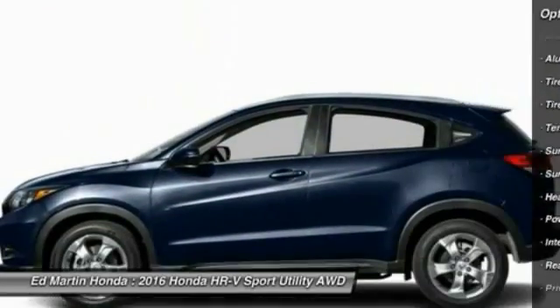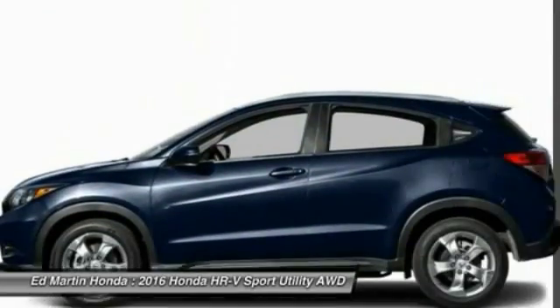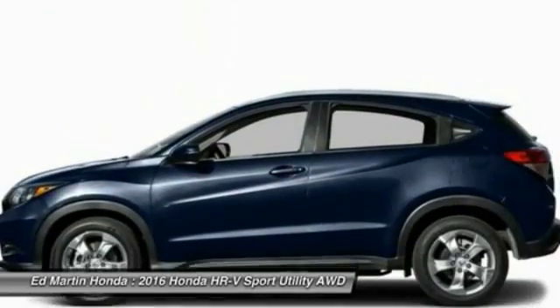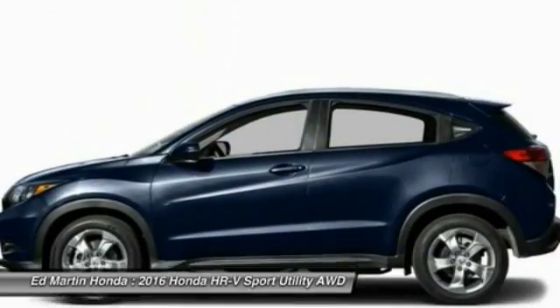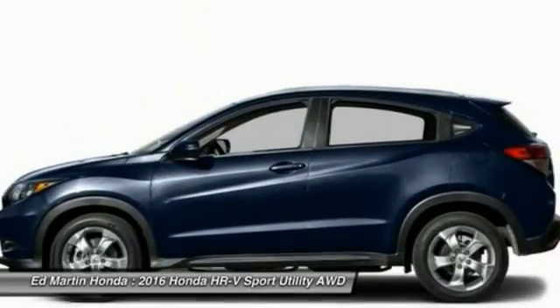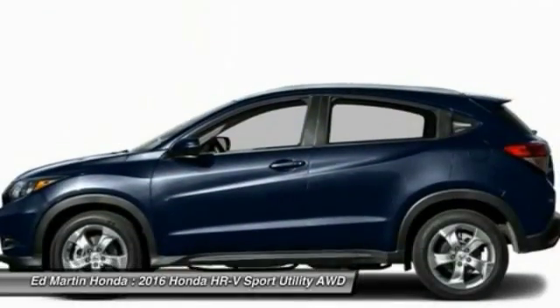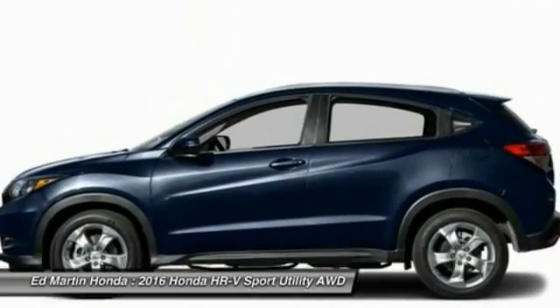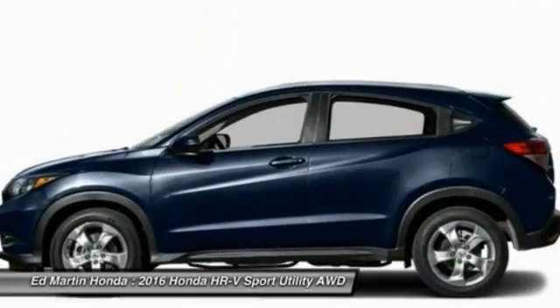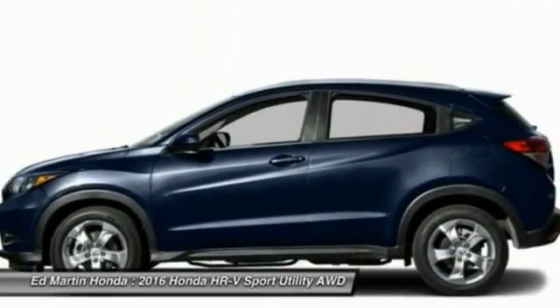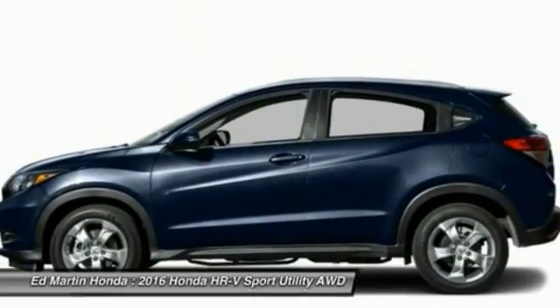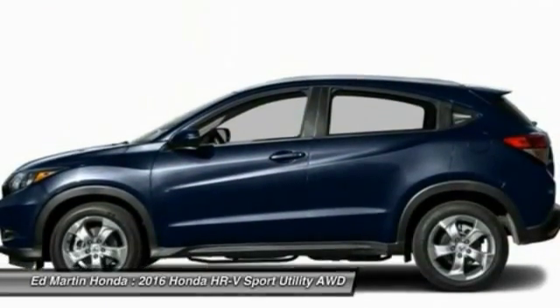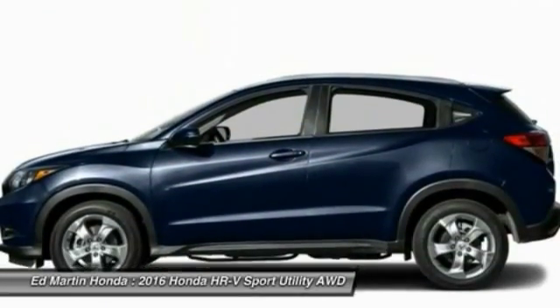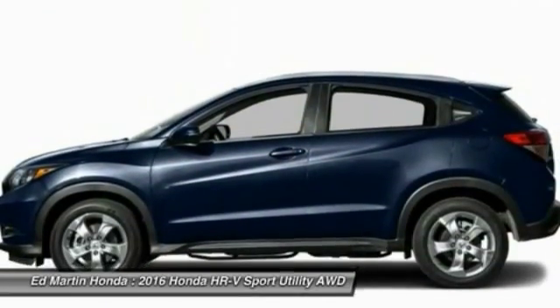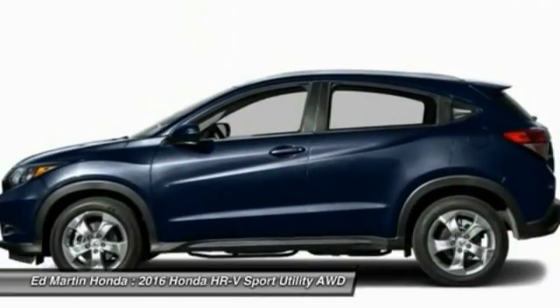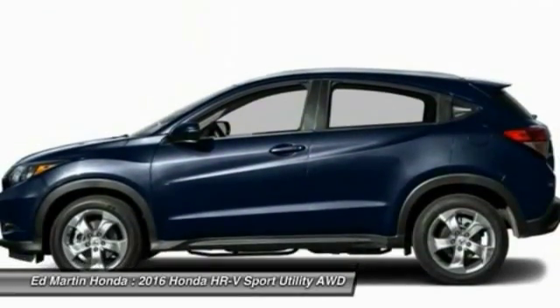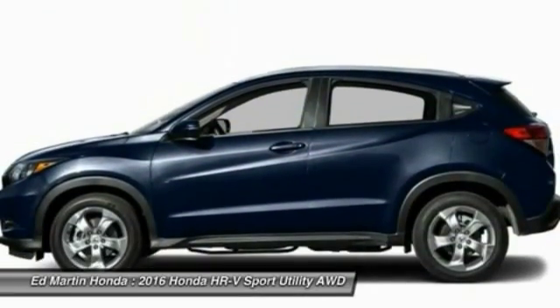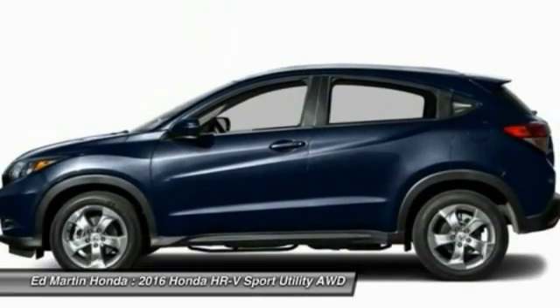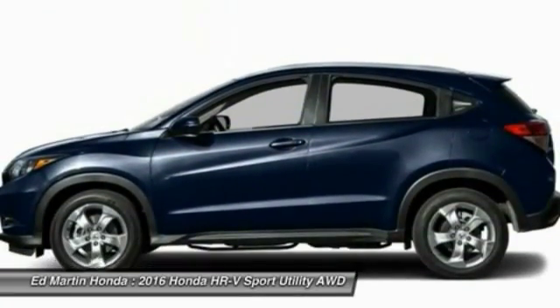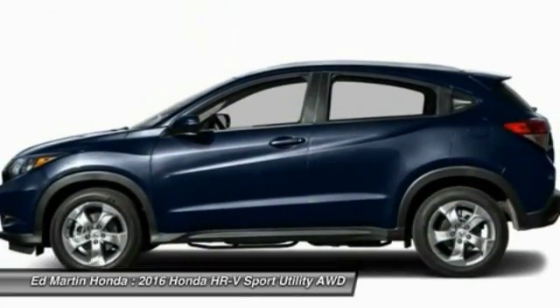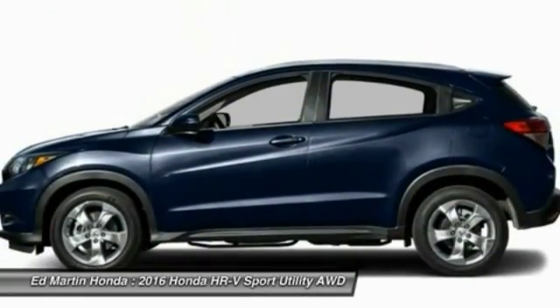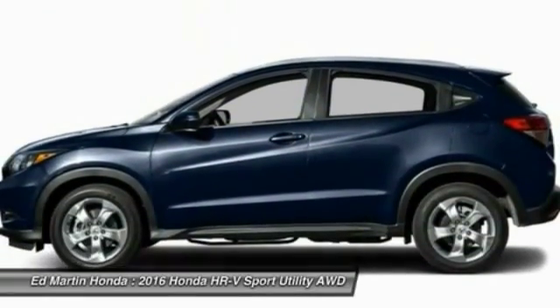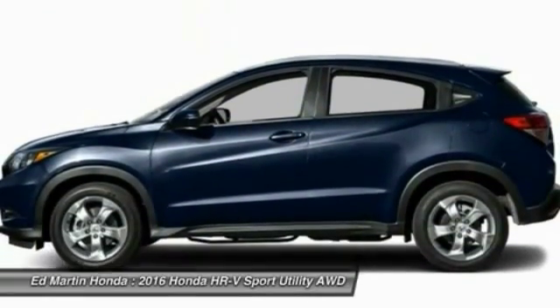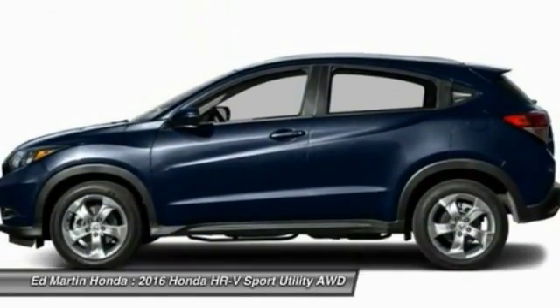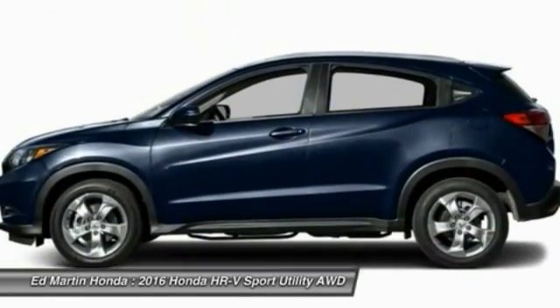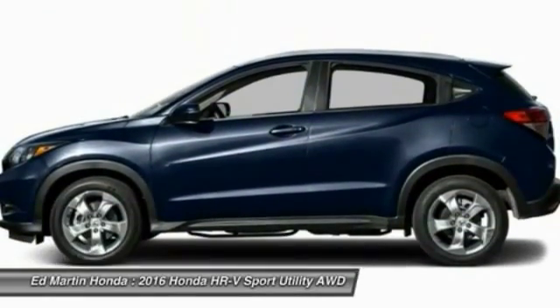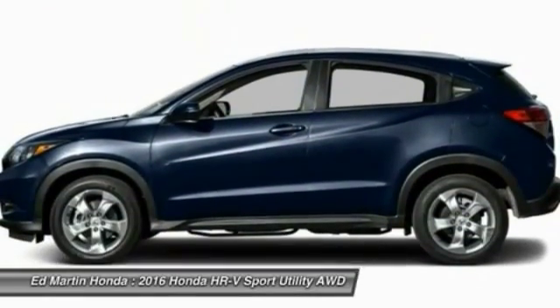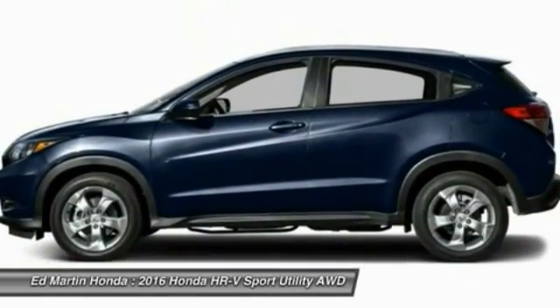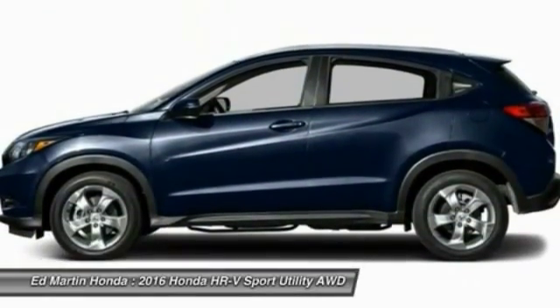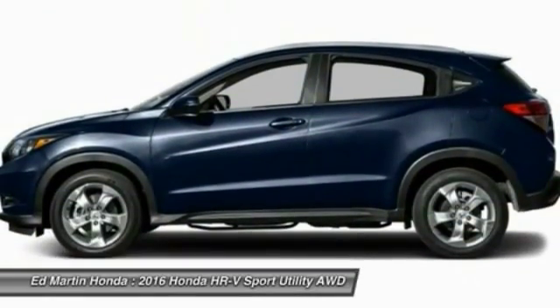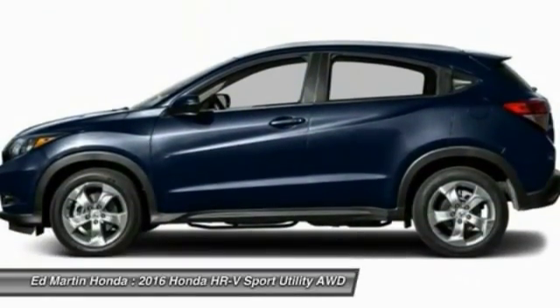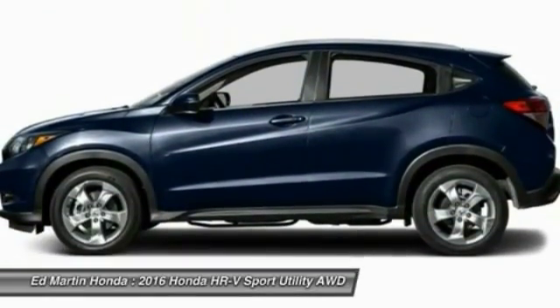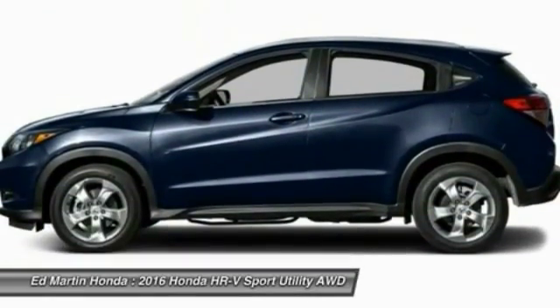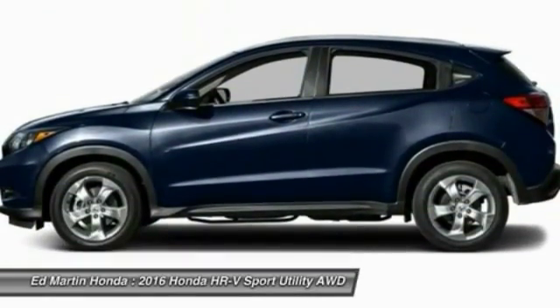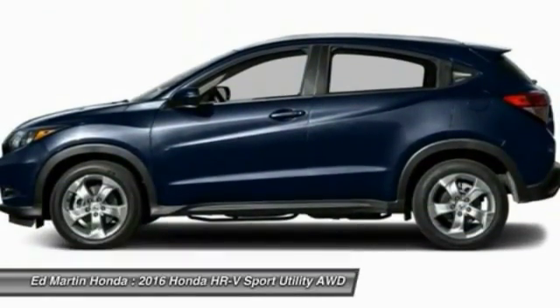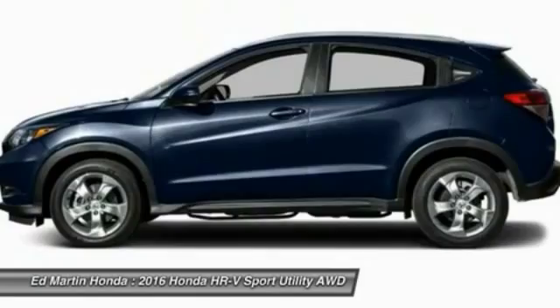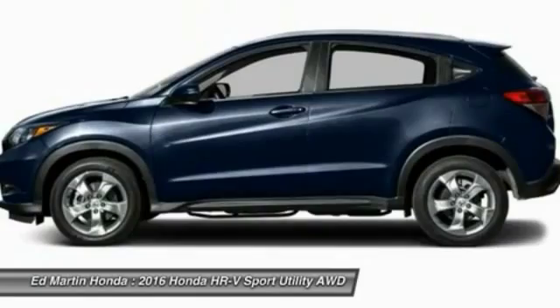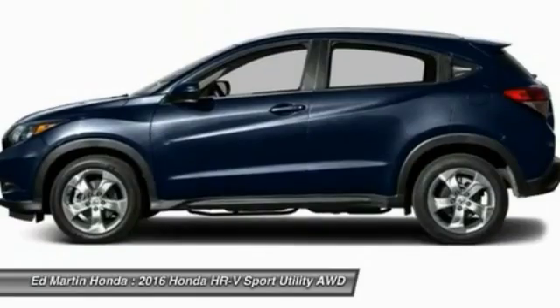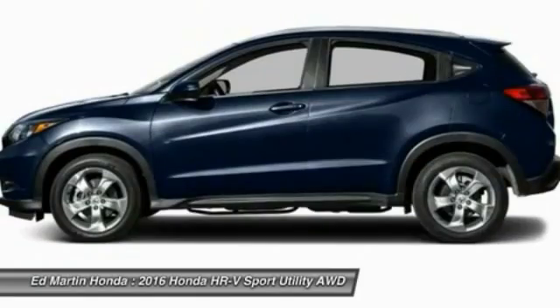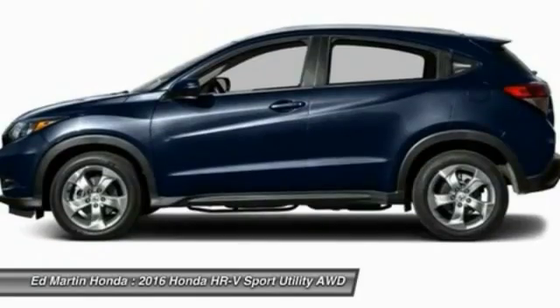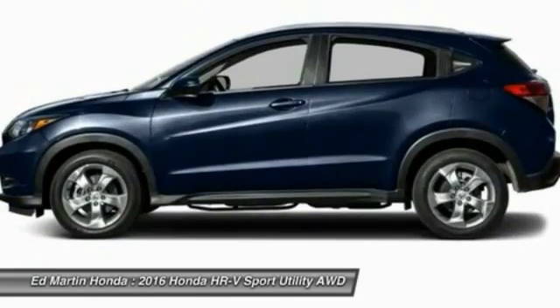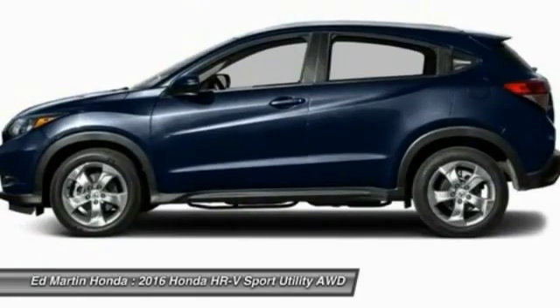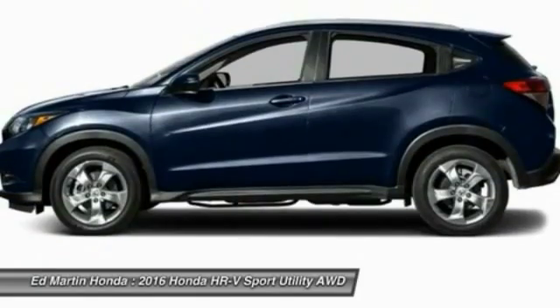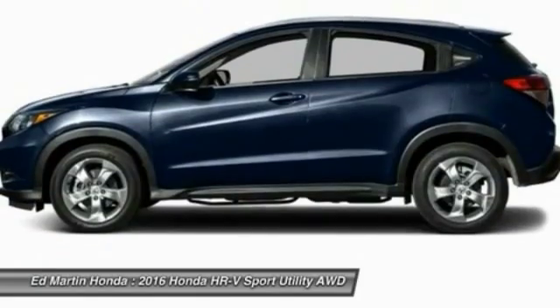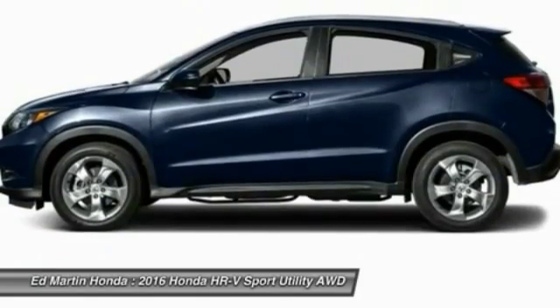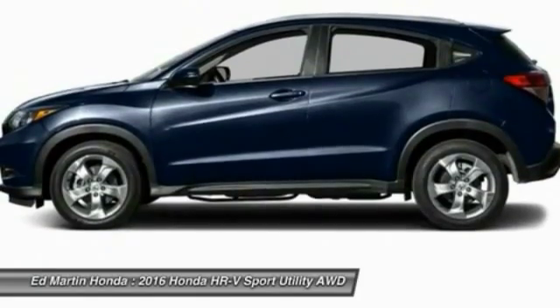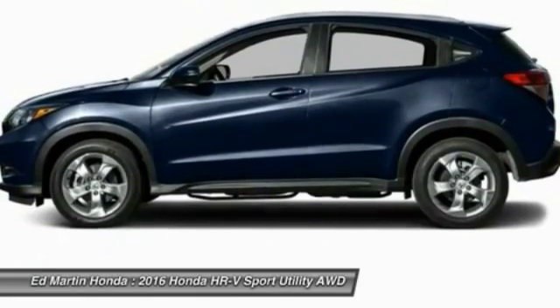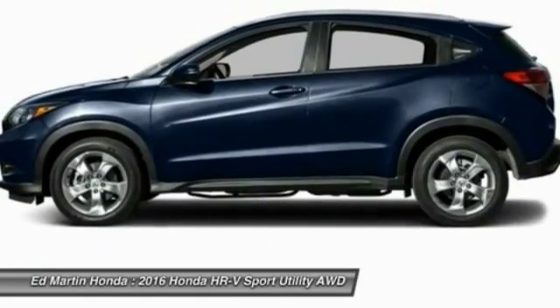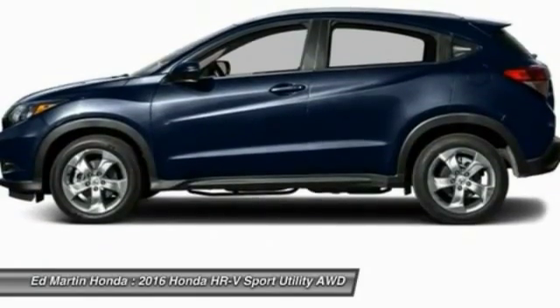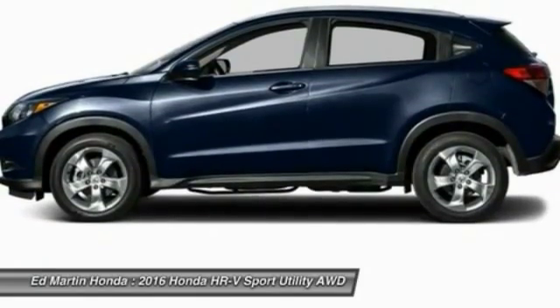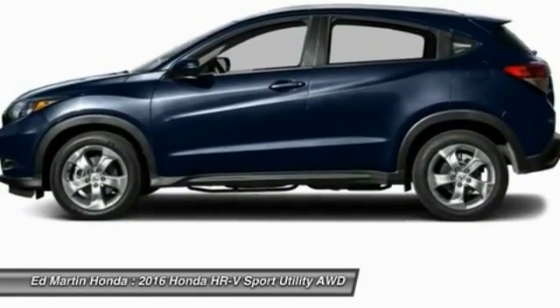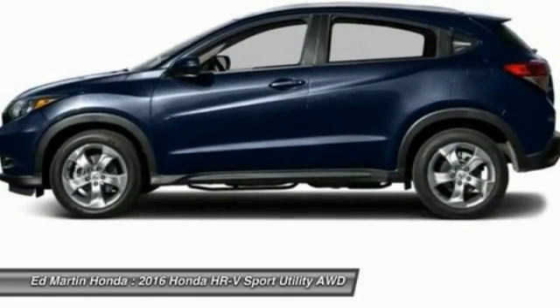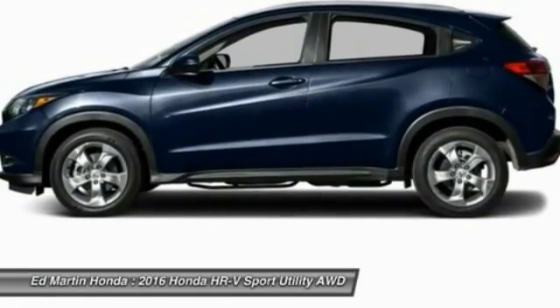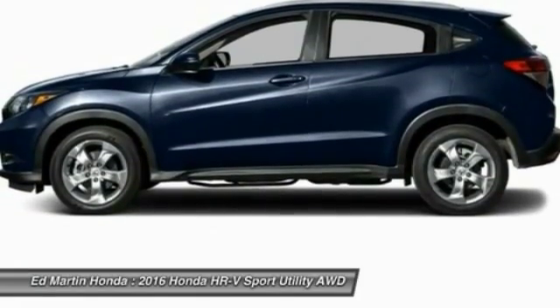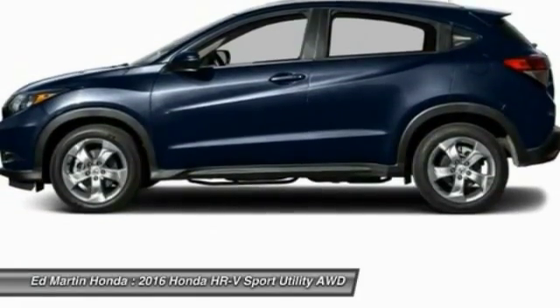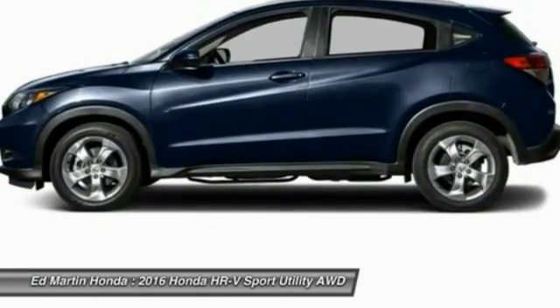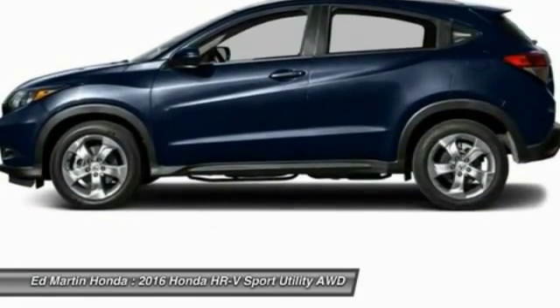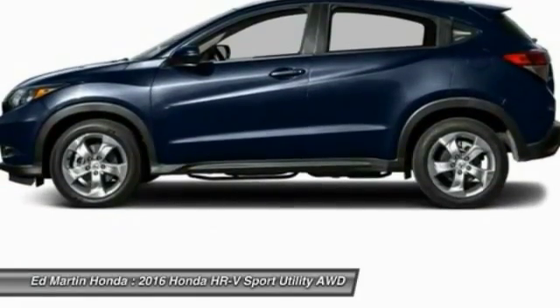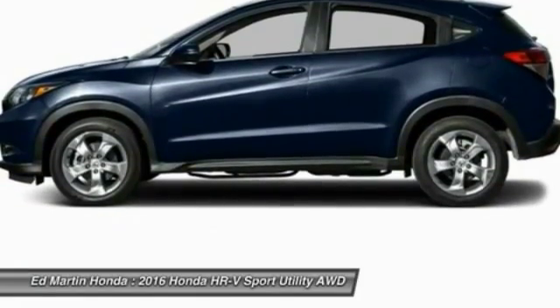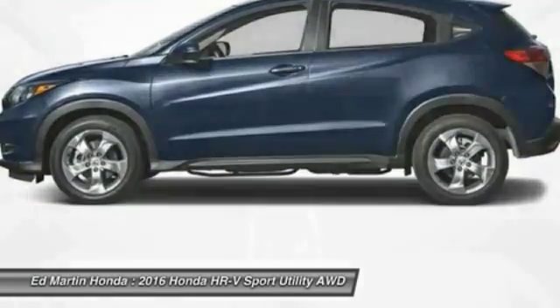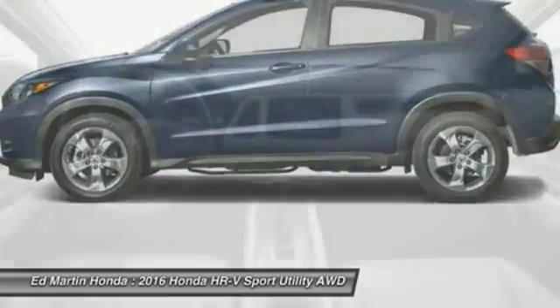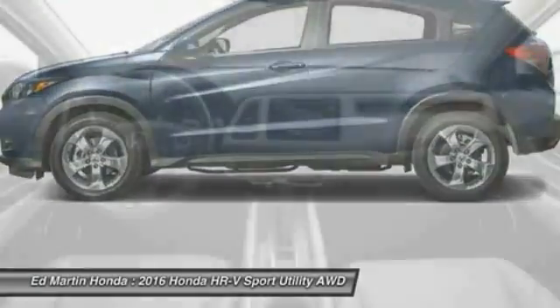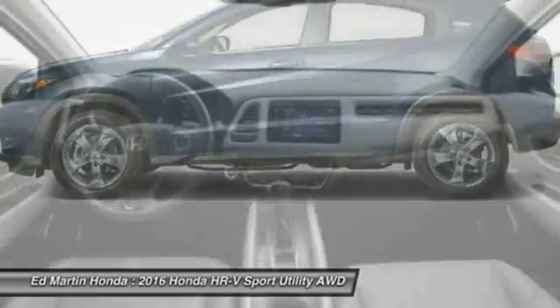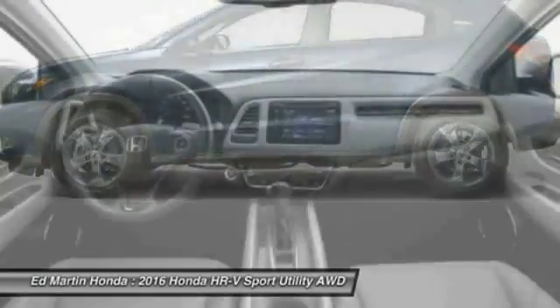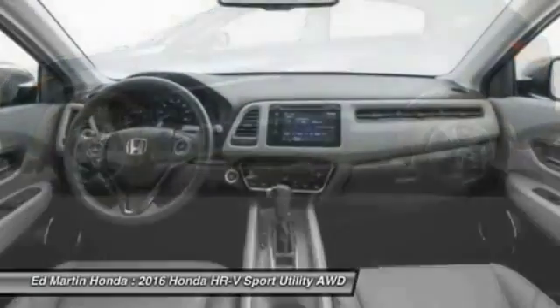Bluetooth, moonroof, leather-wrapped steering wheel, power steering, adjustable steering wheel, and cruise control.